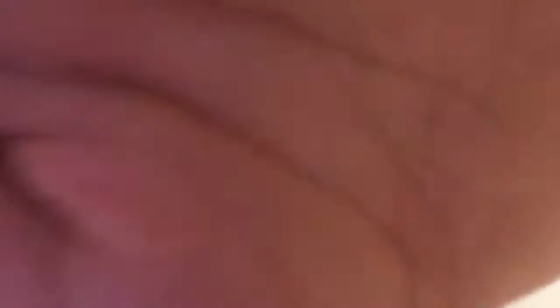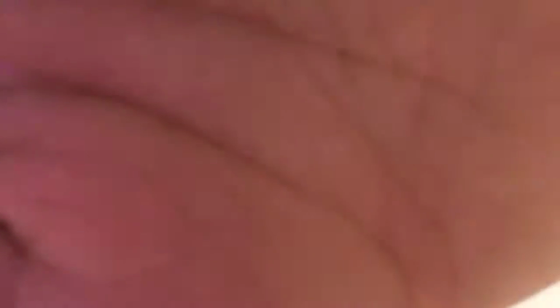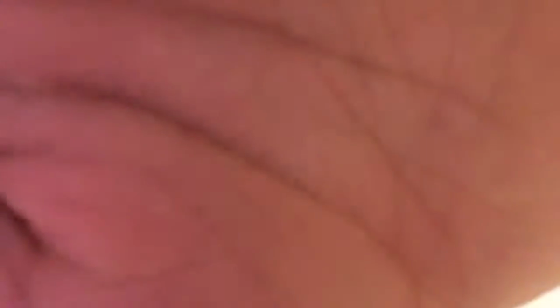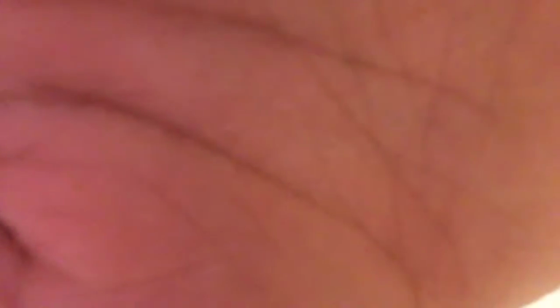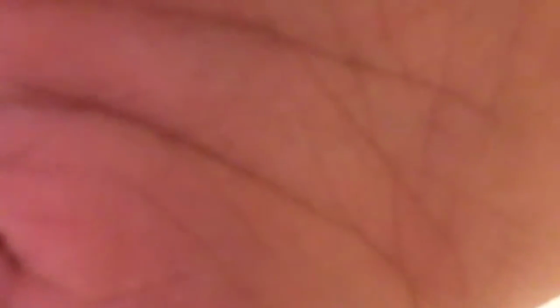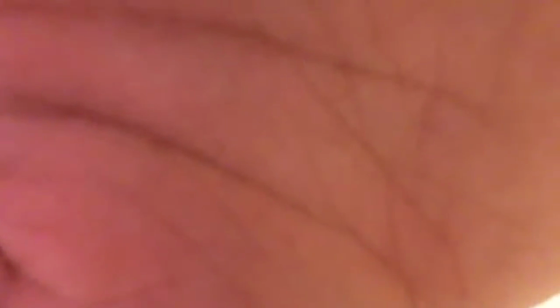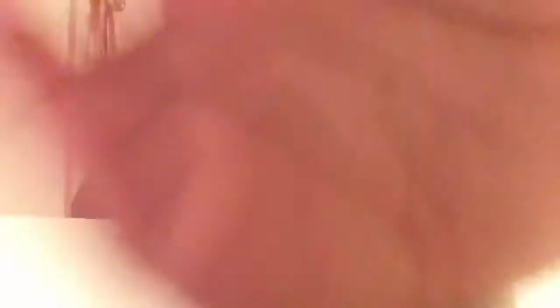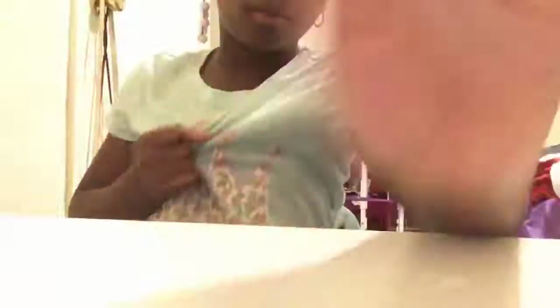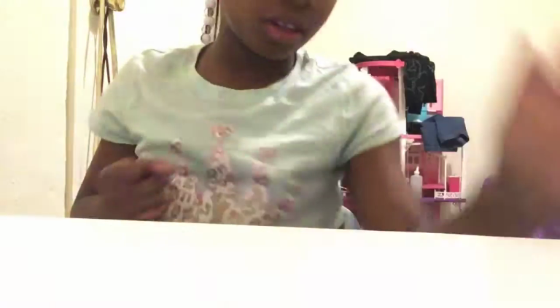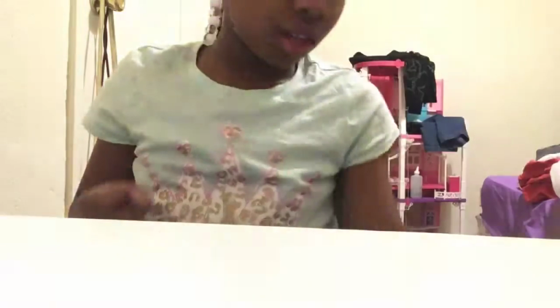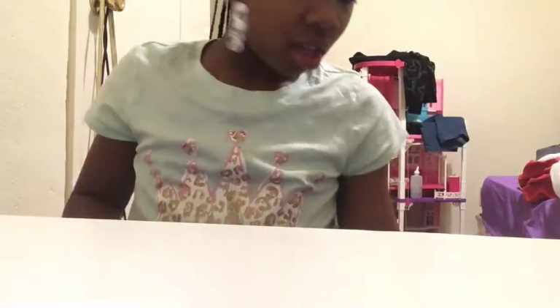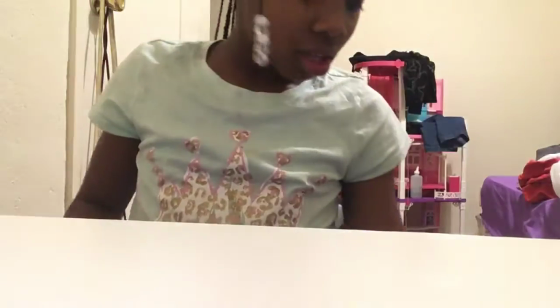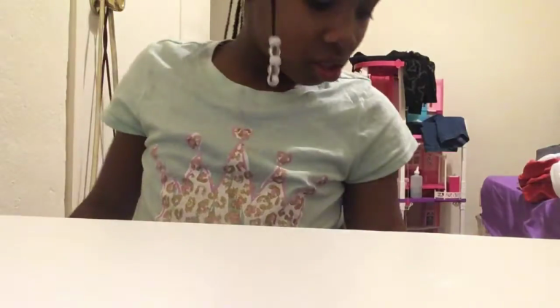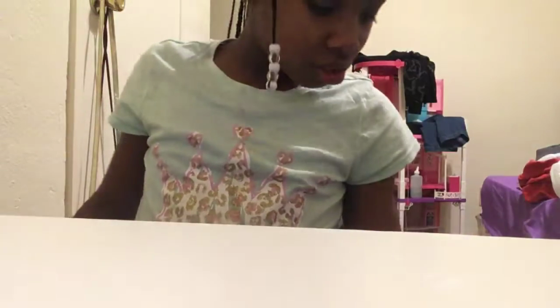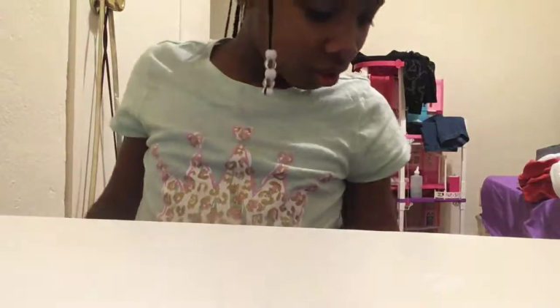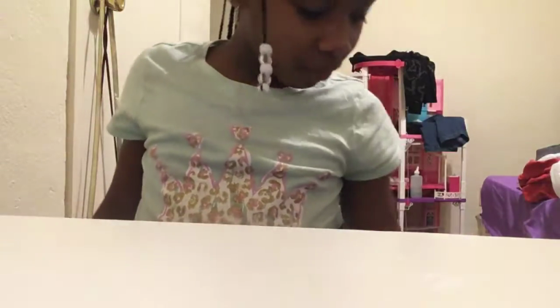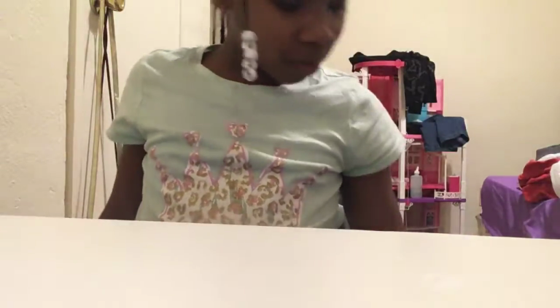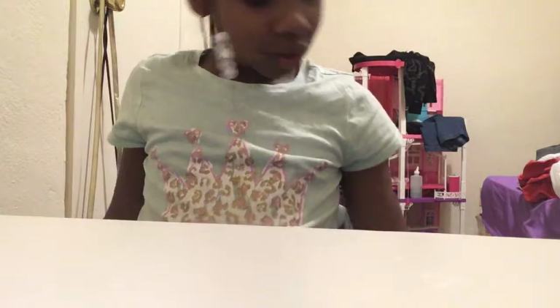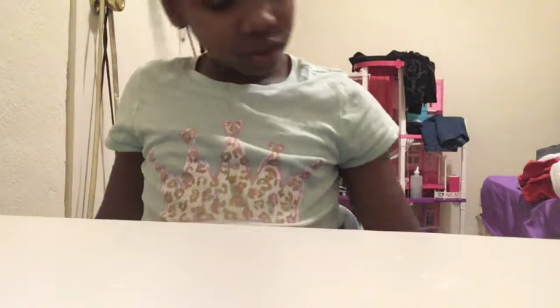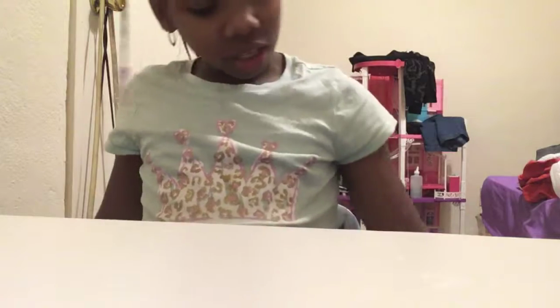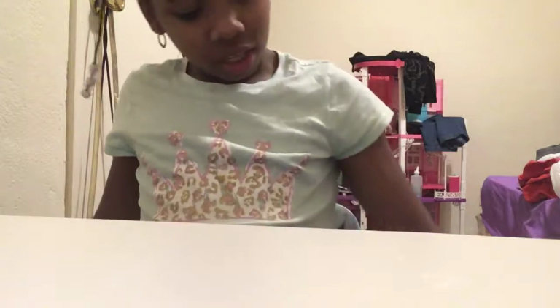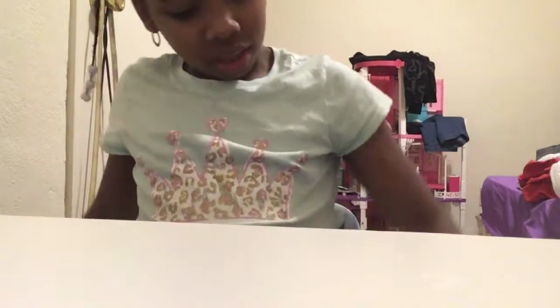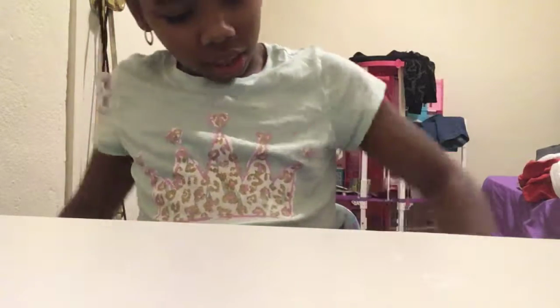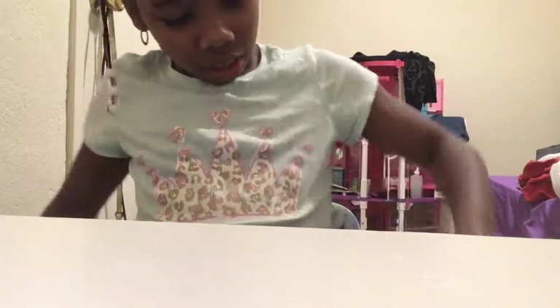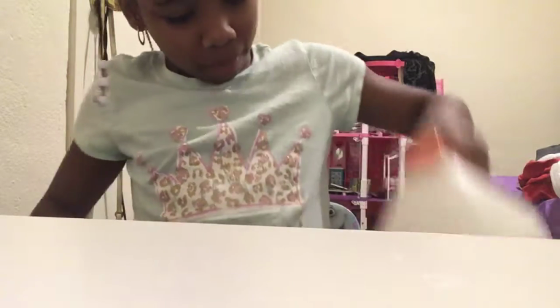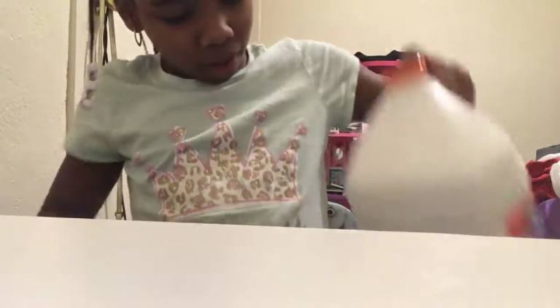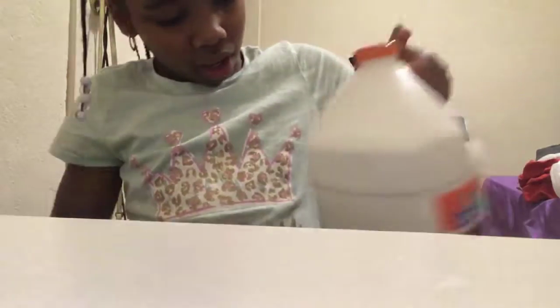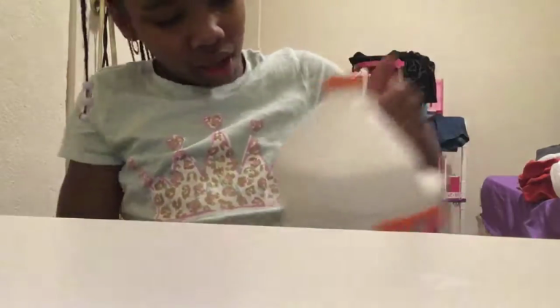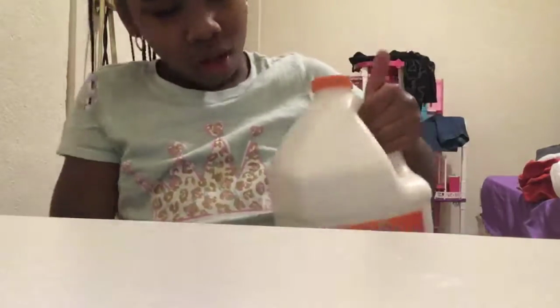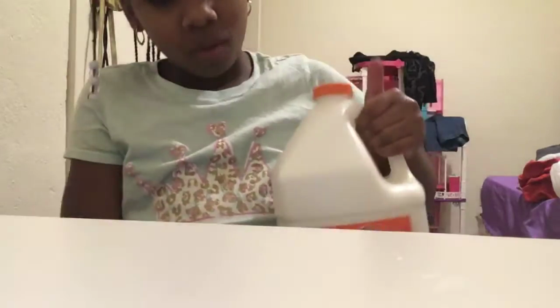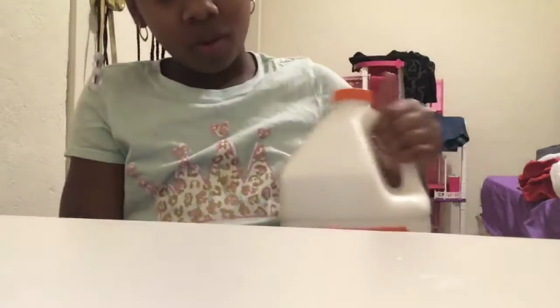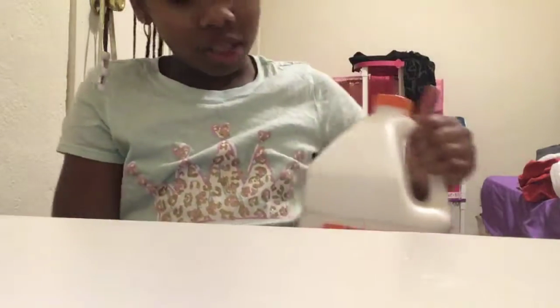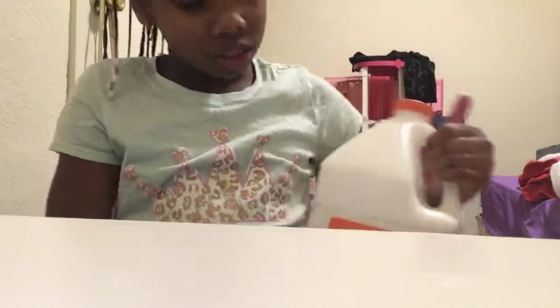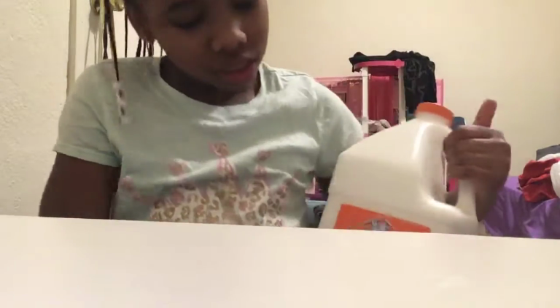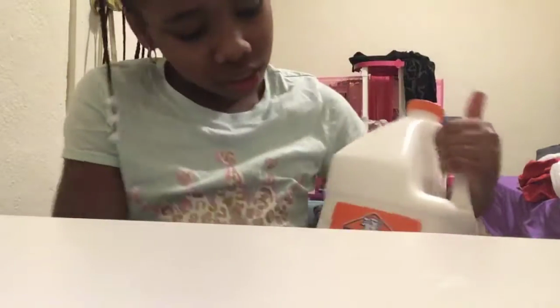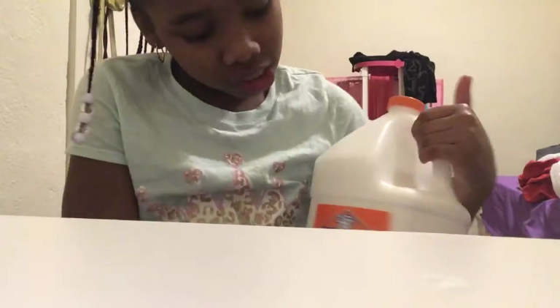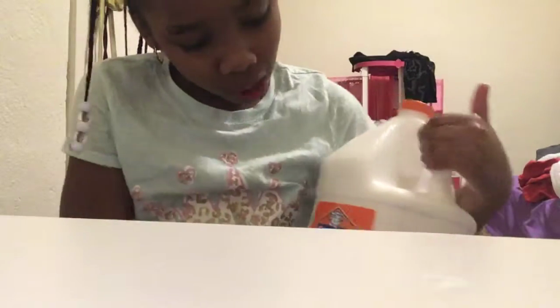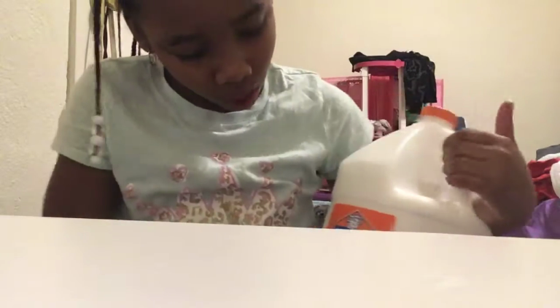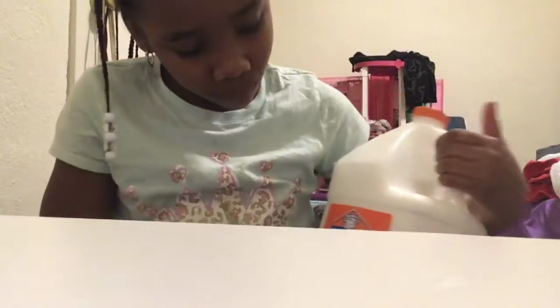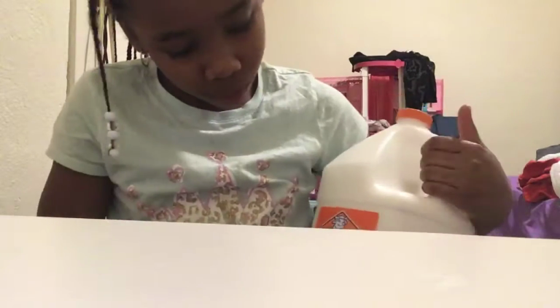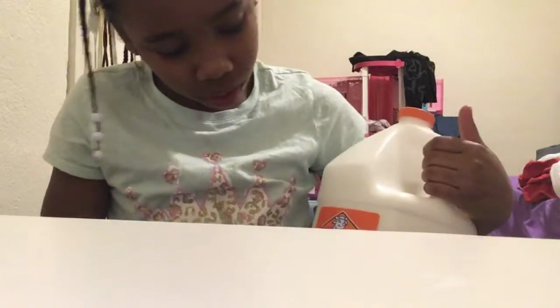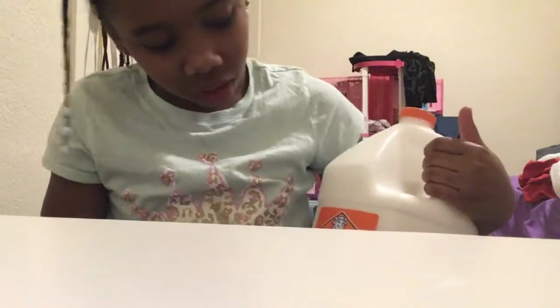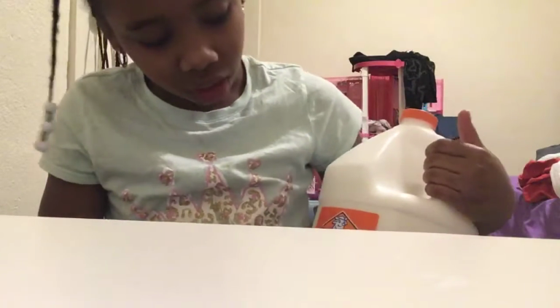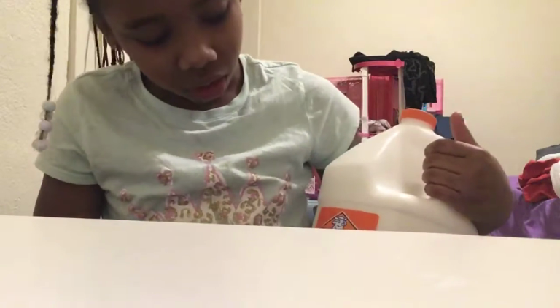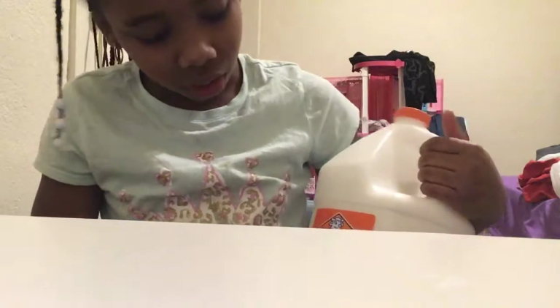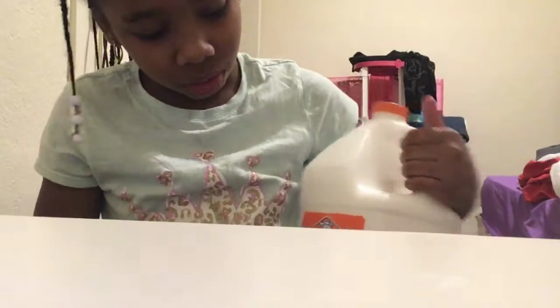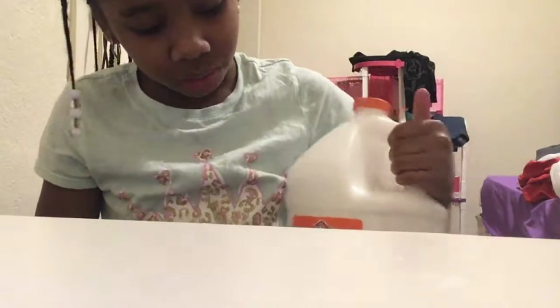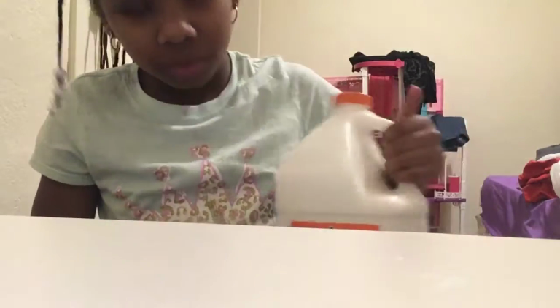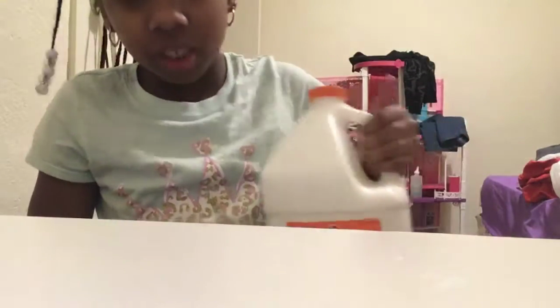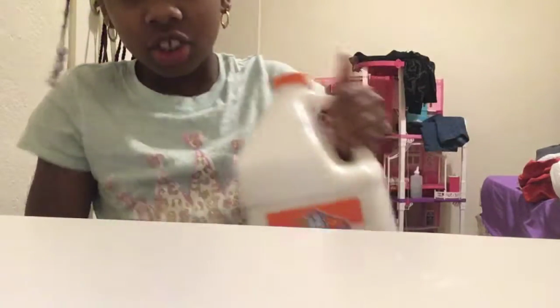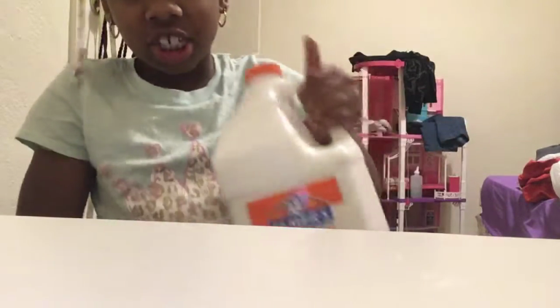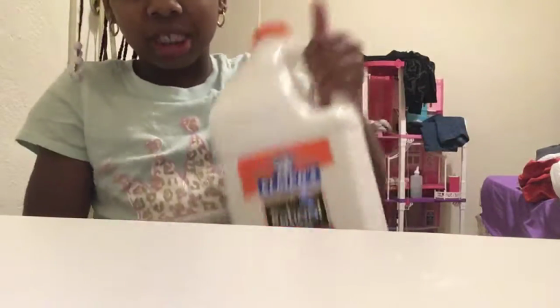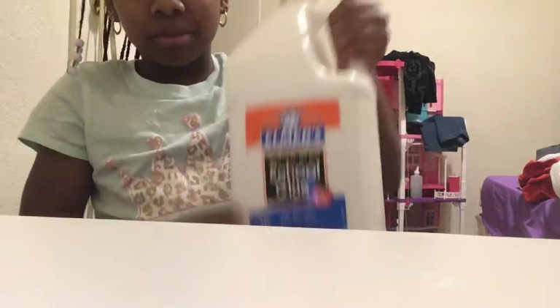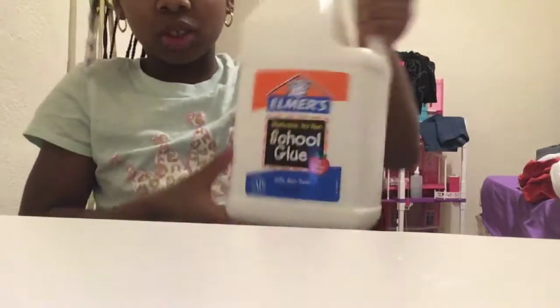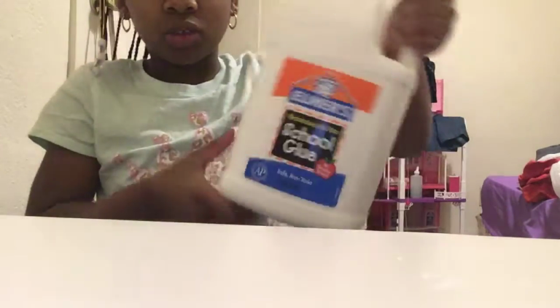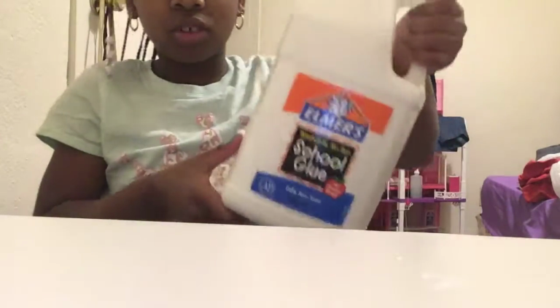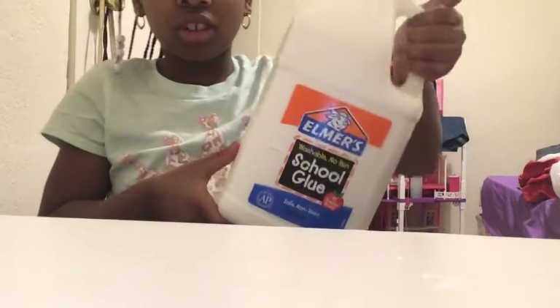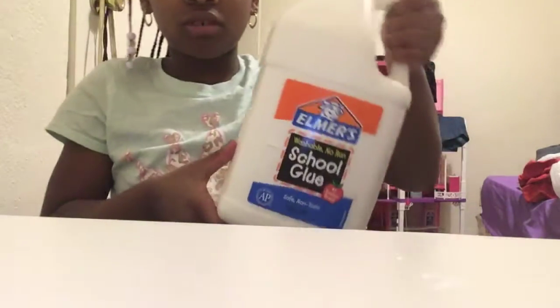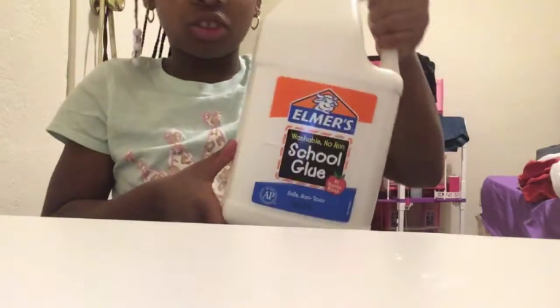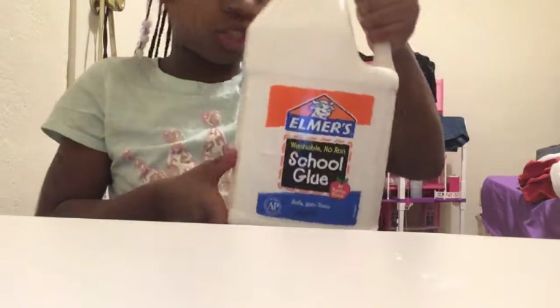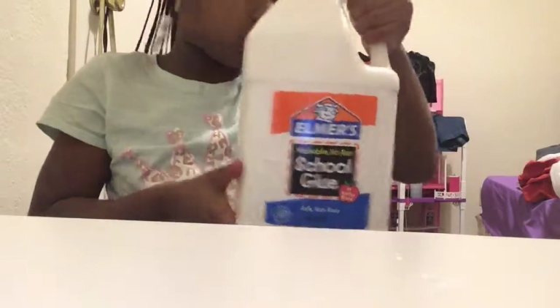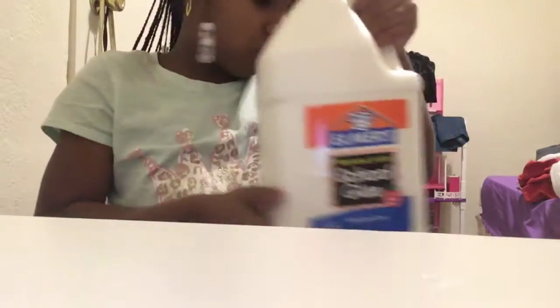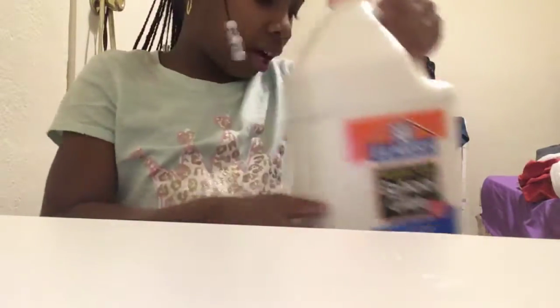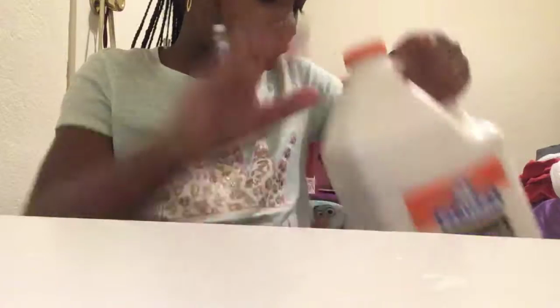So the first thing that I bought was this Elmer's glue. It's just some school glue — it's just white. So I bought that.